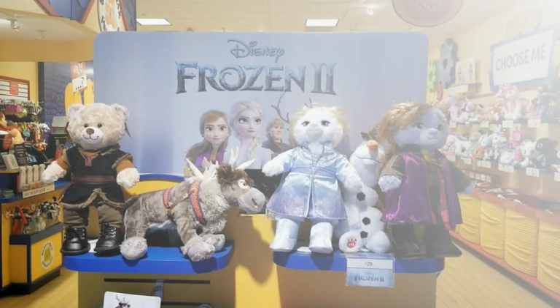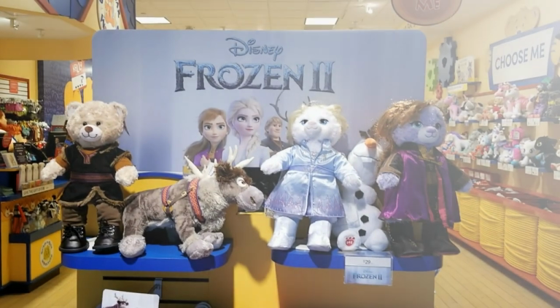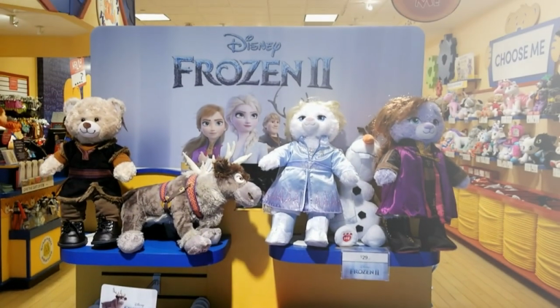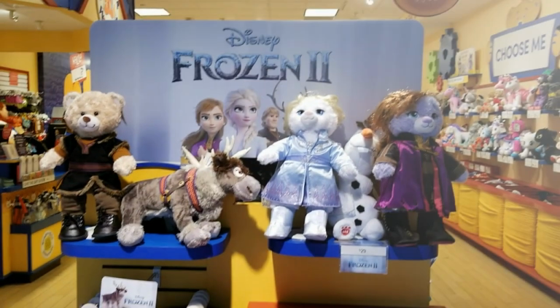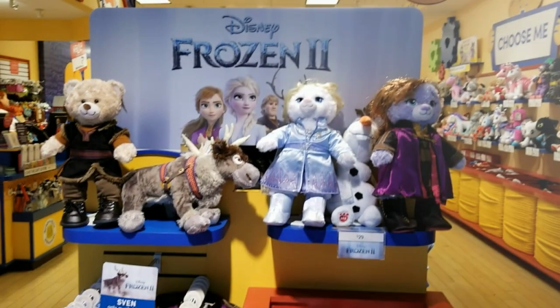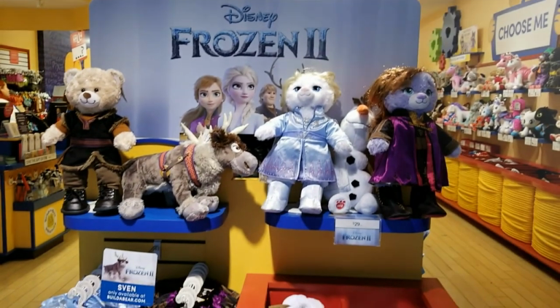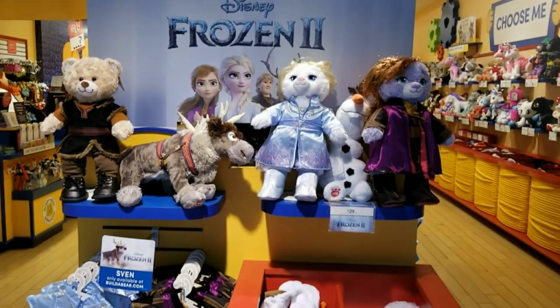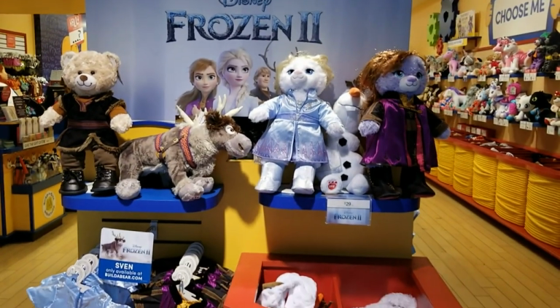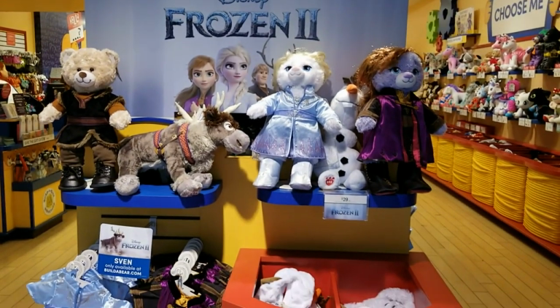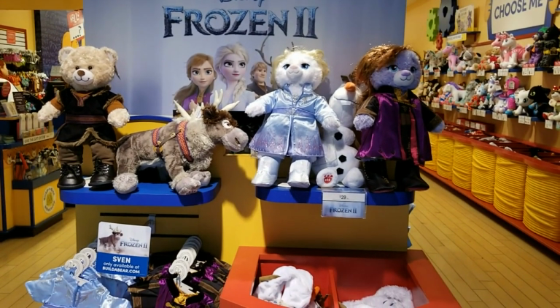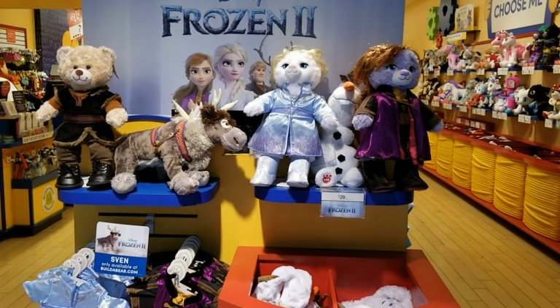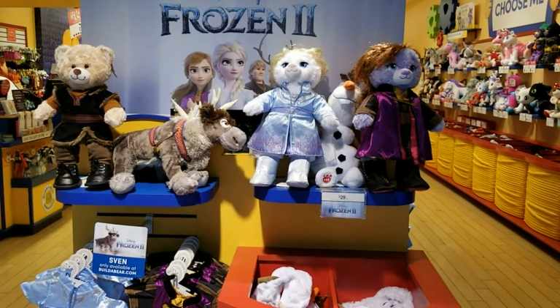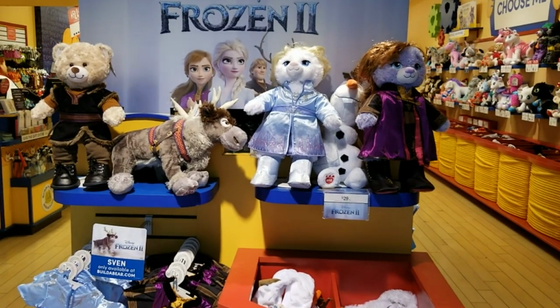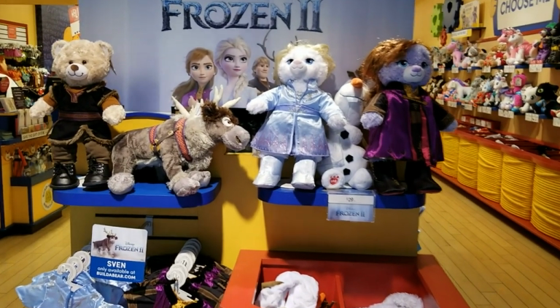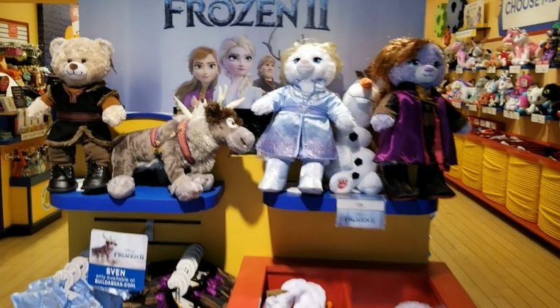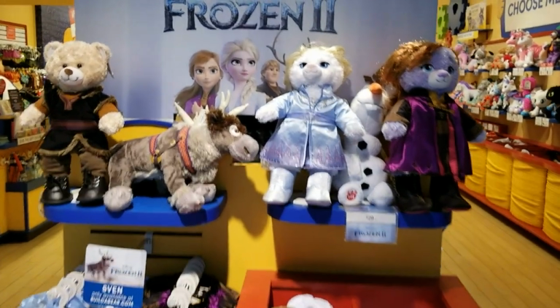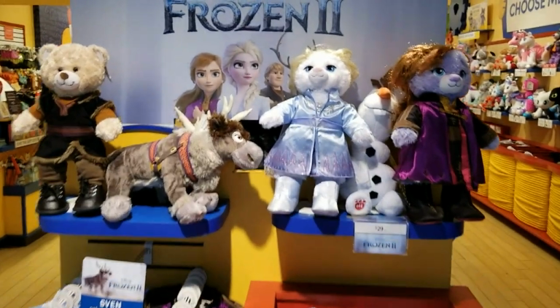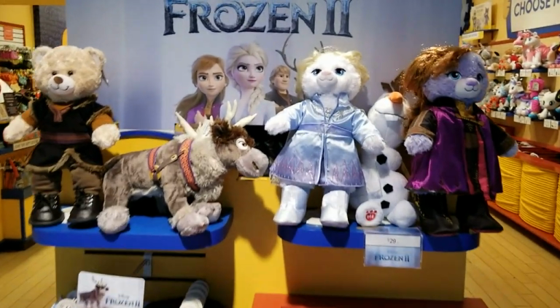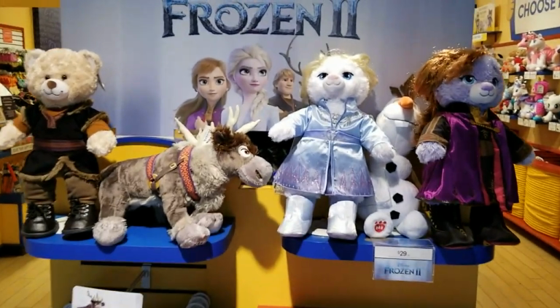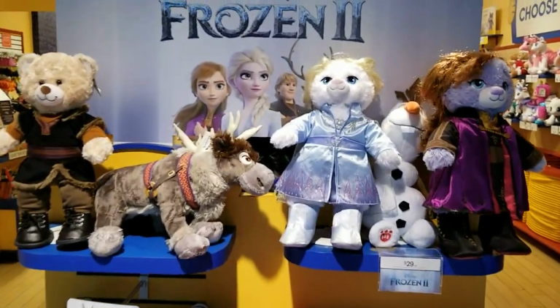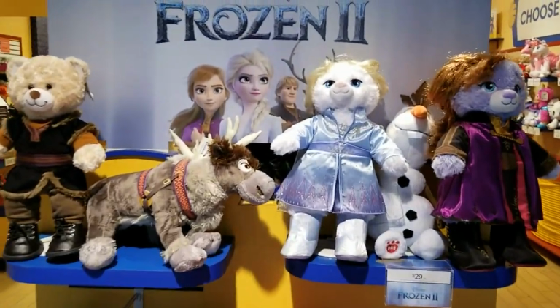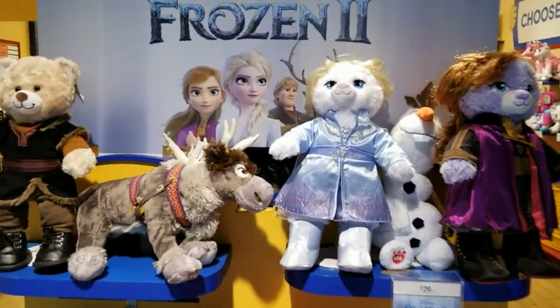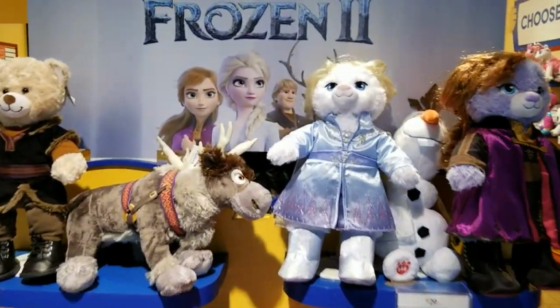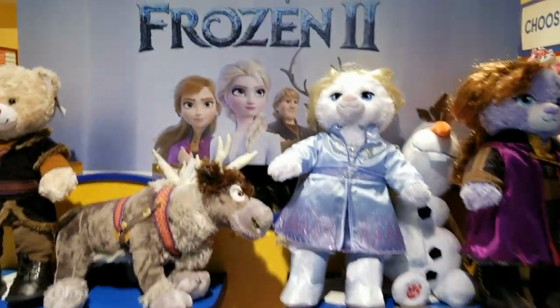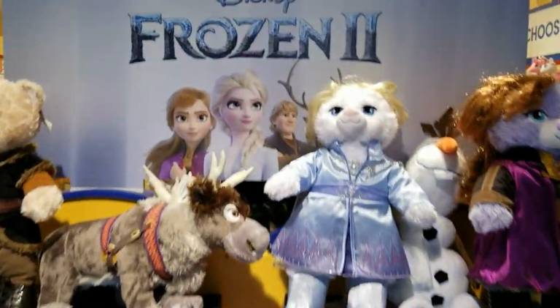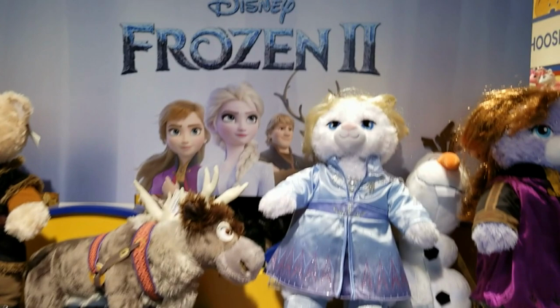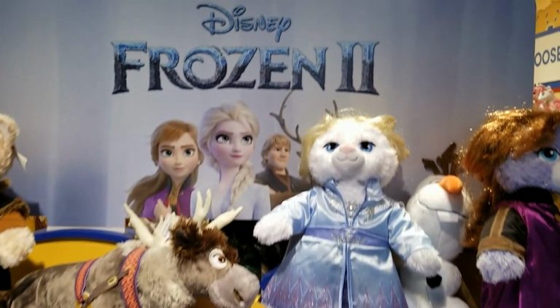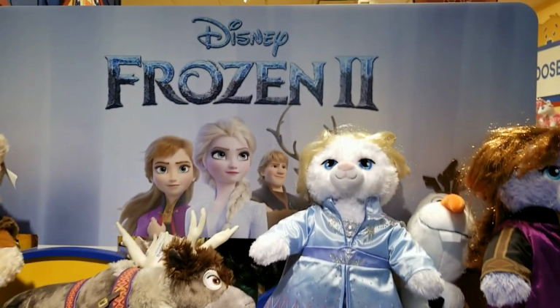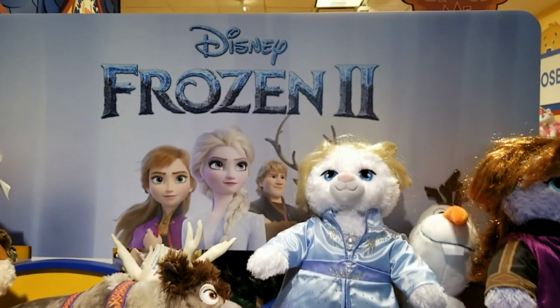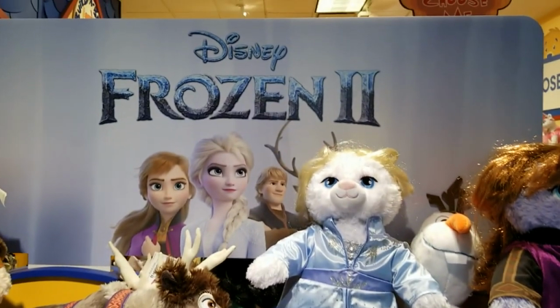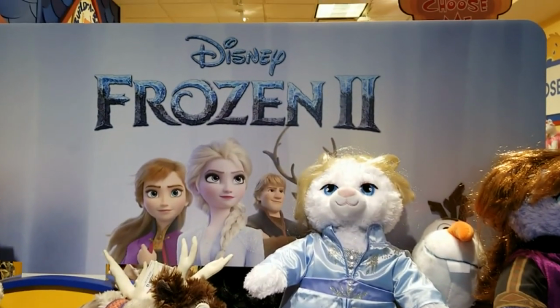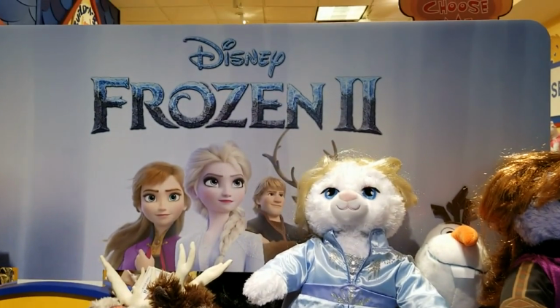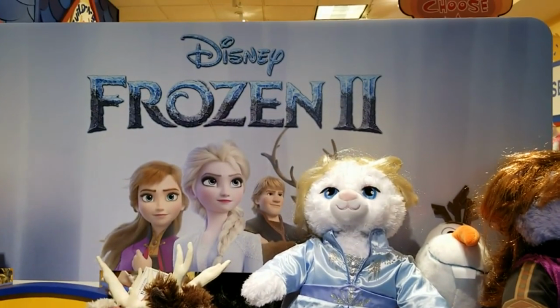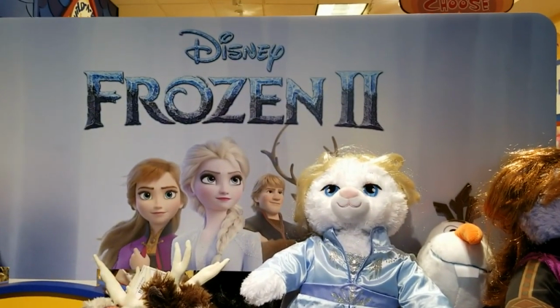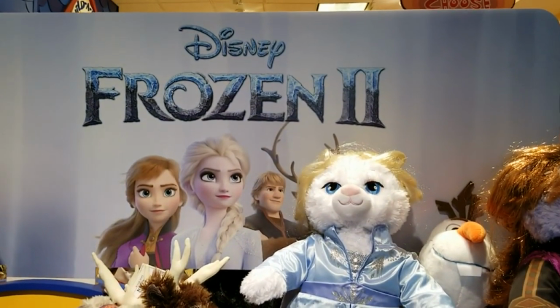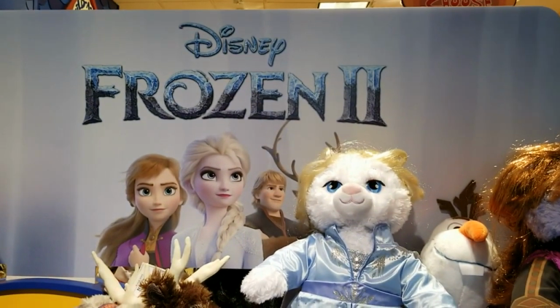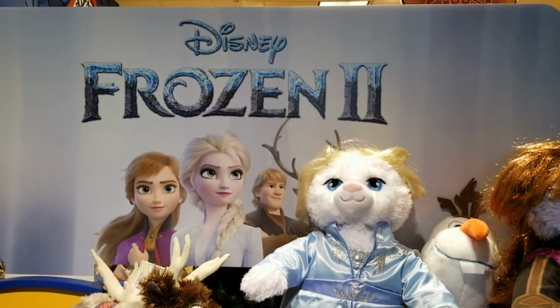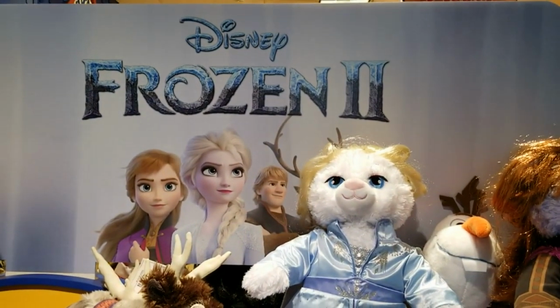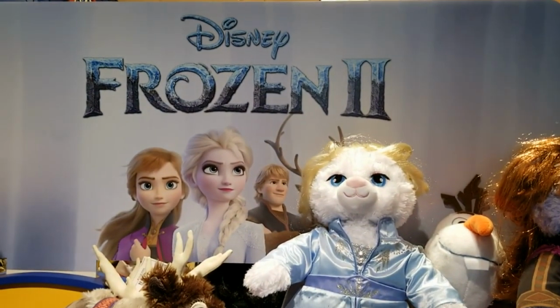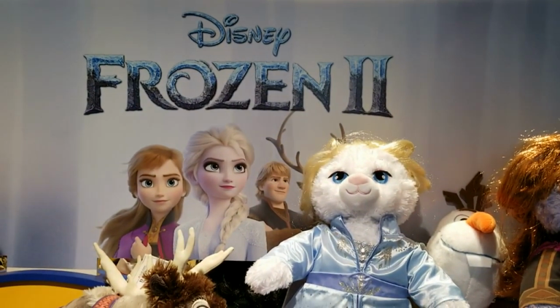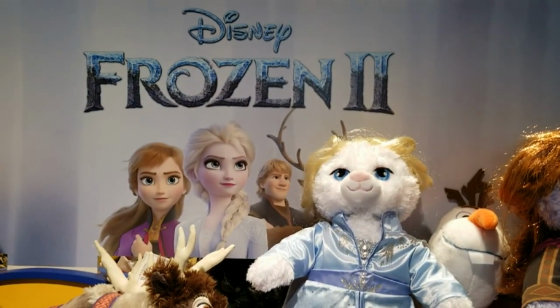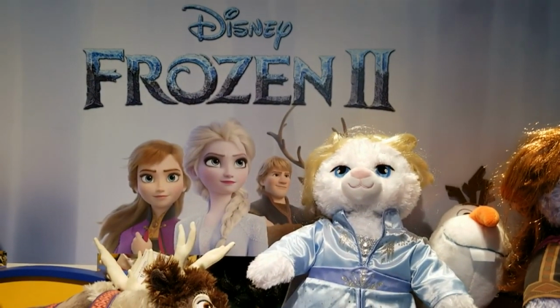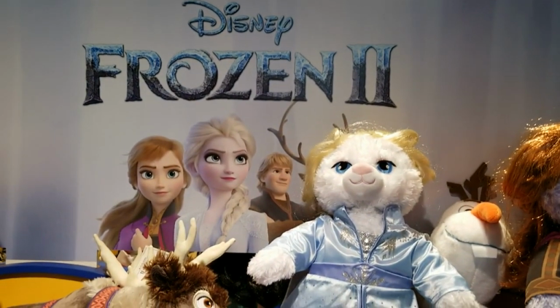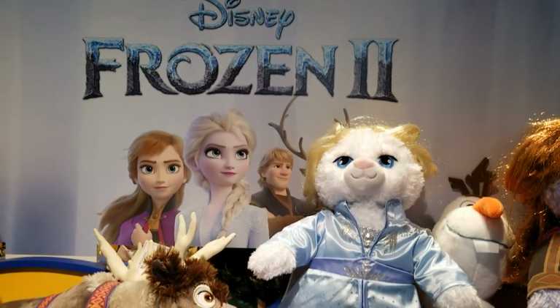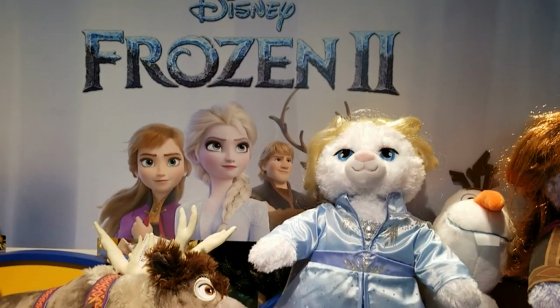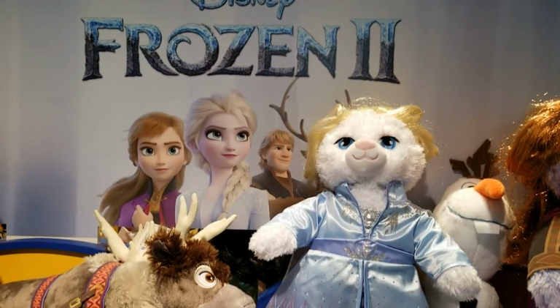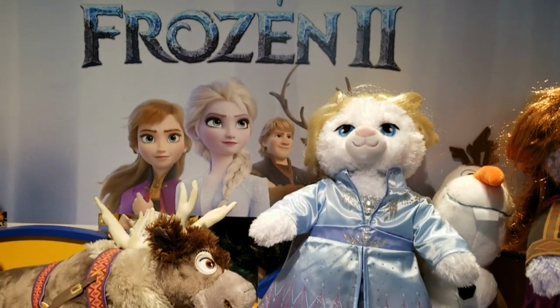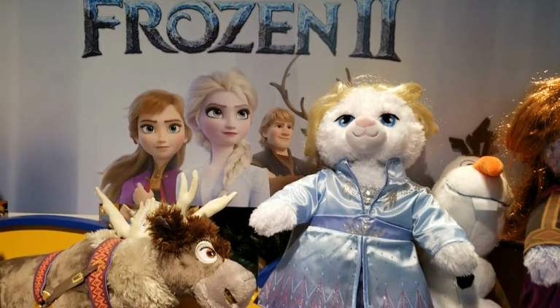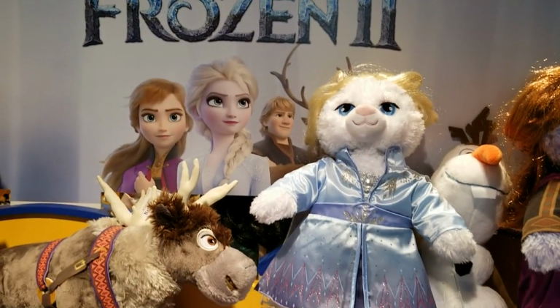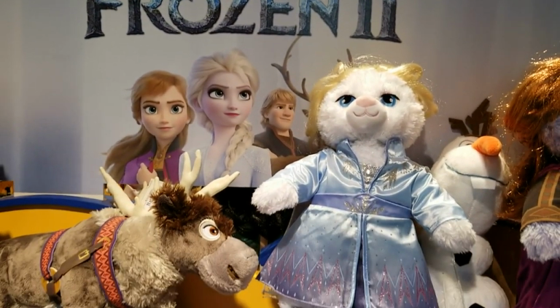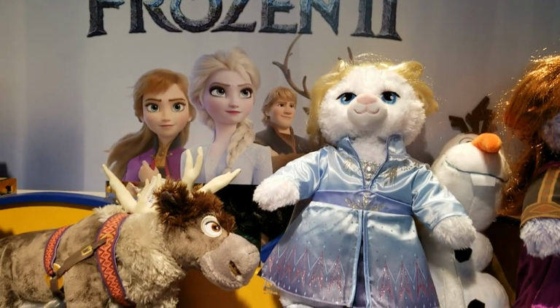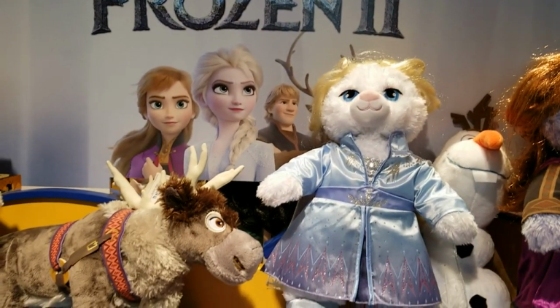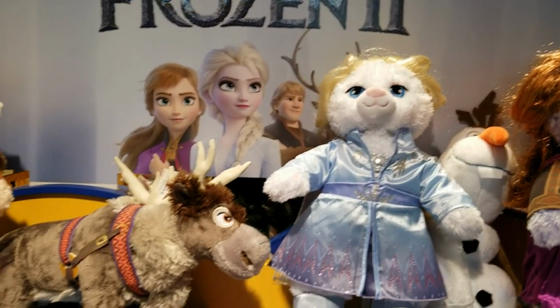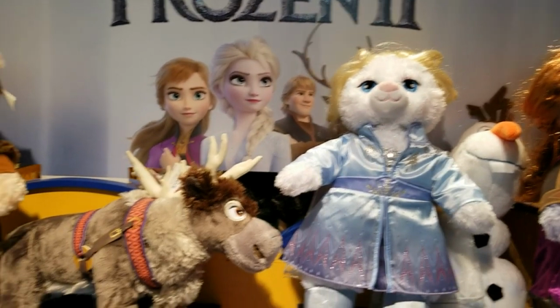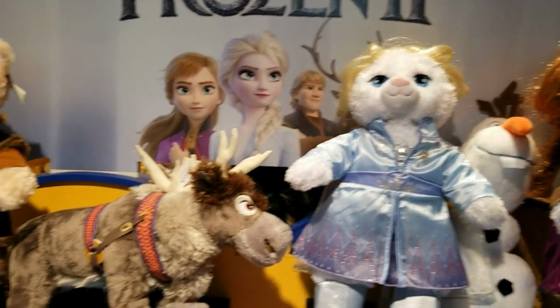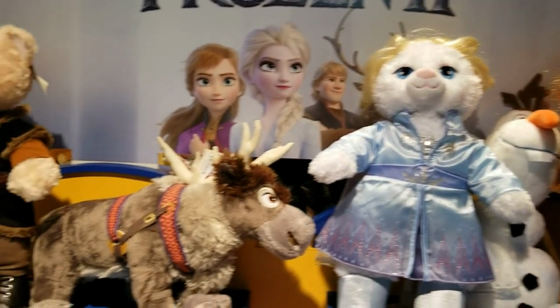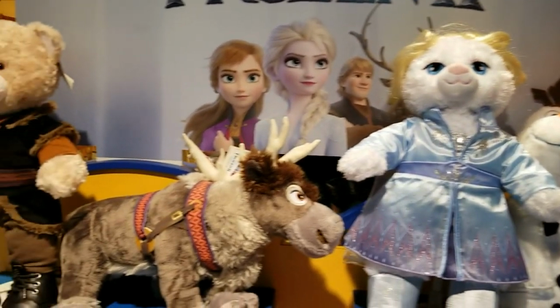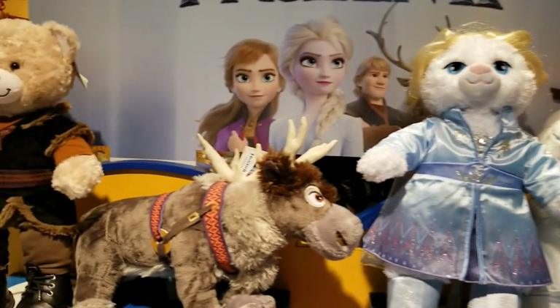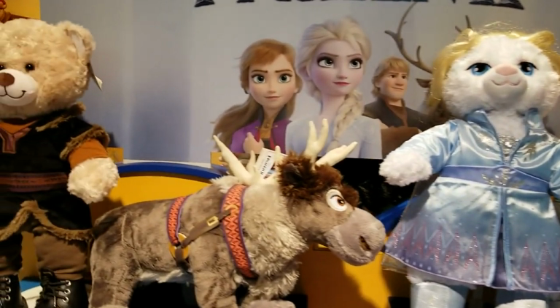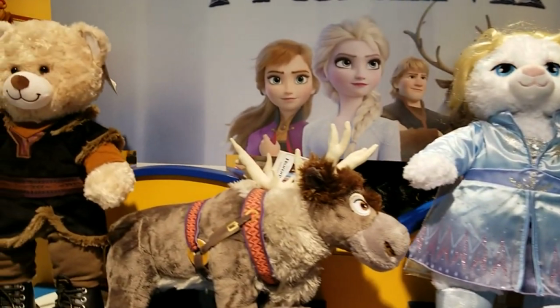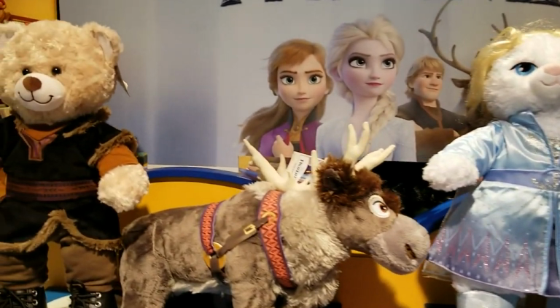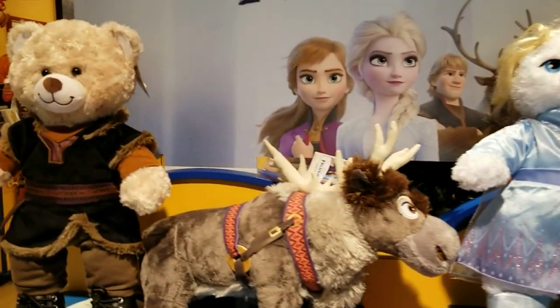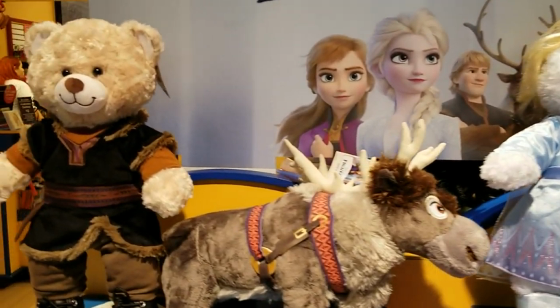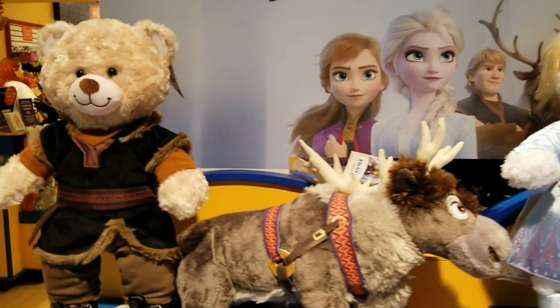I am so excited to finally see in person the Frozen 2 merchandise from Build-A-Bear Workshop. Look at all this!